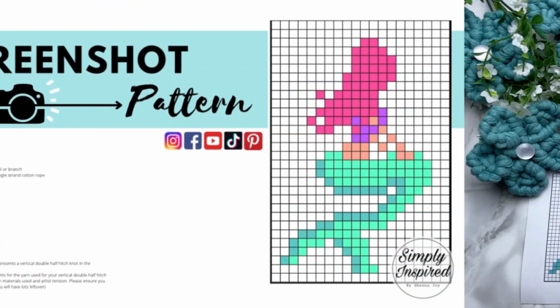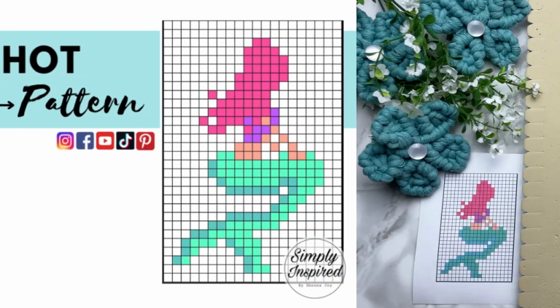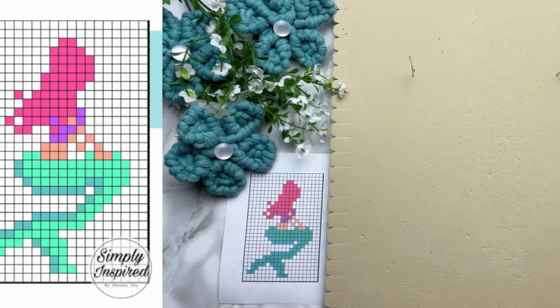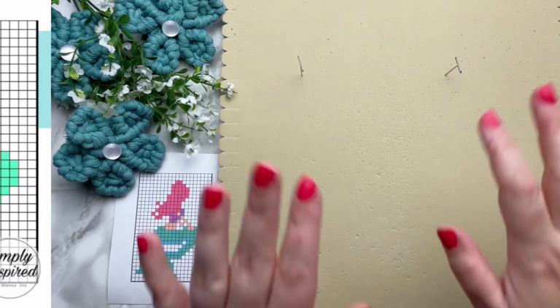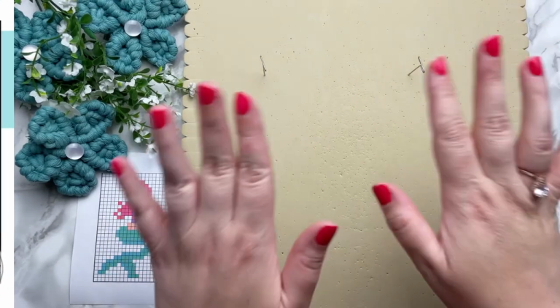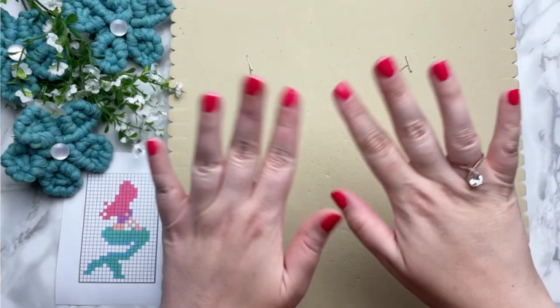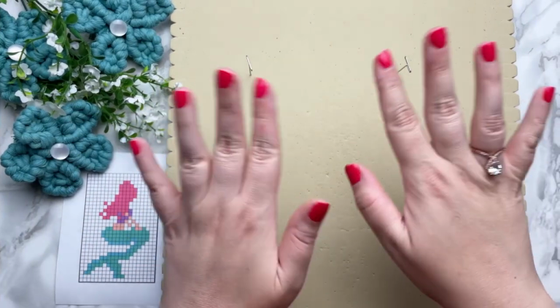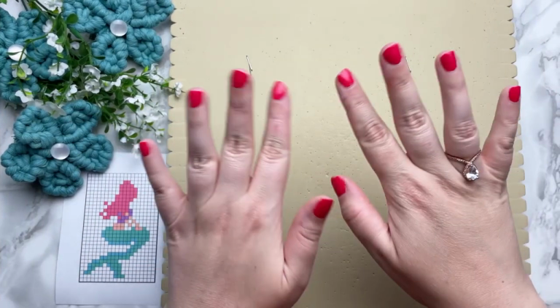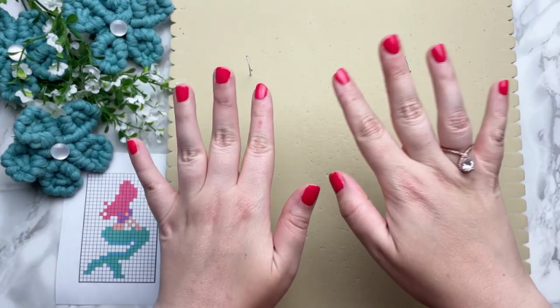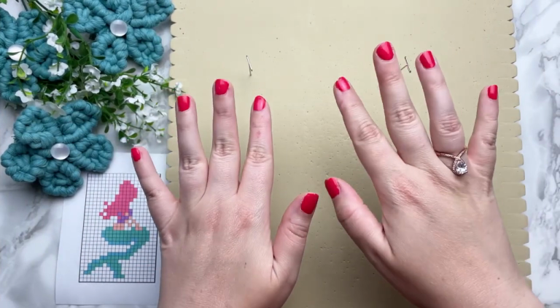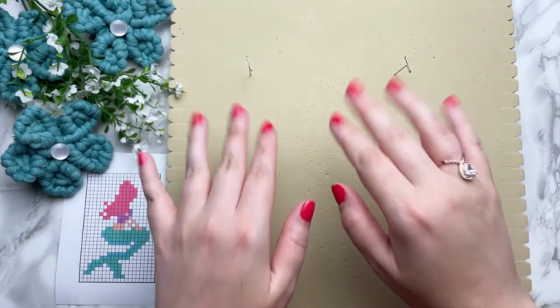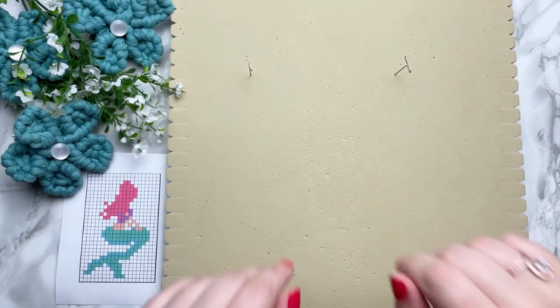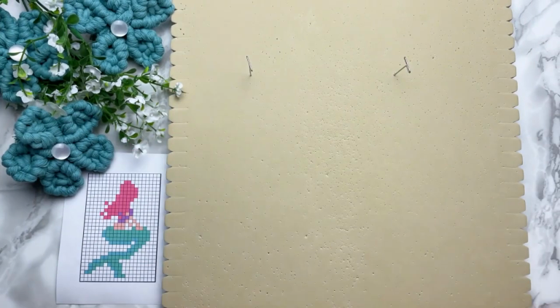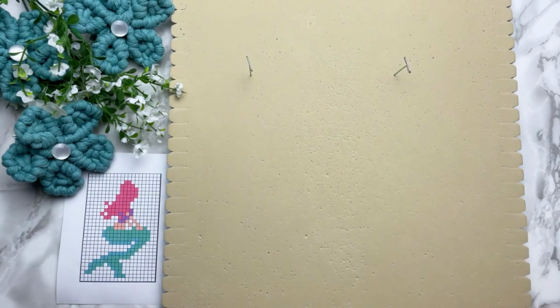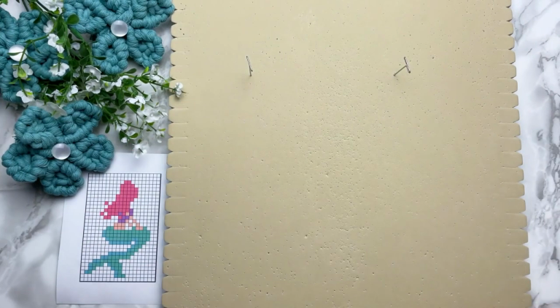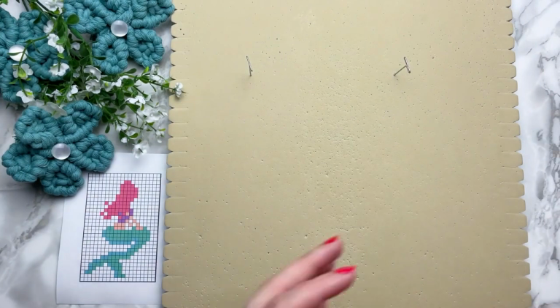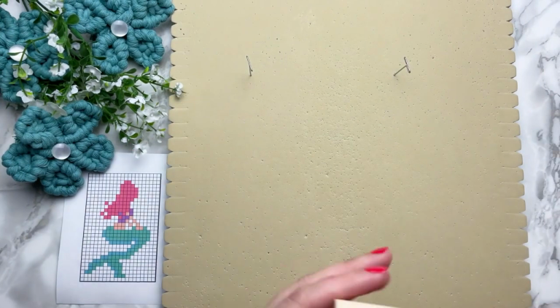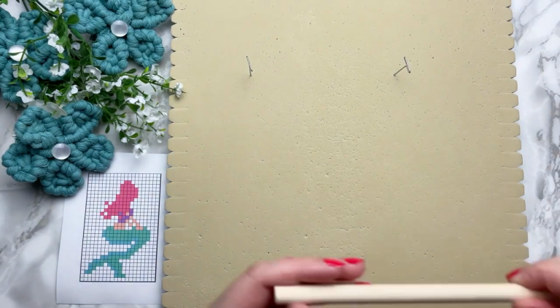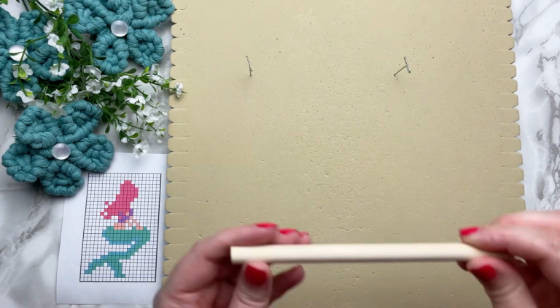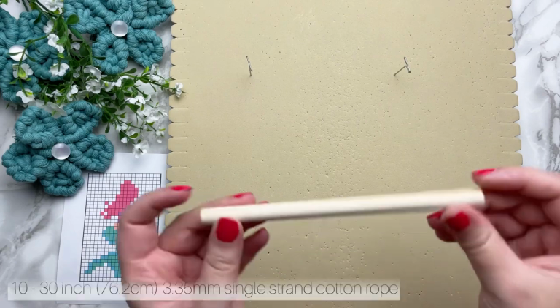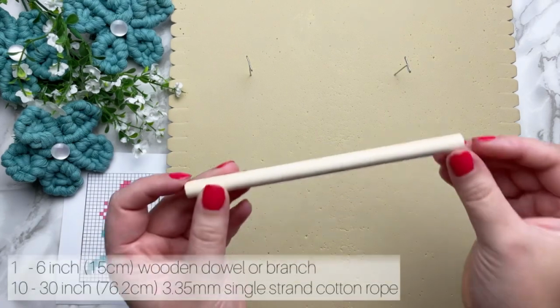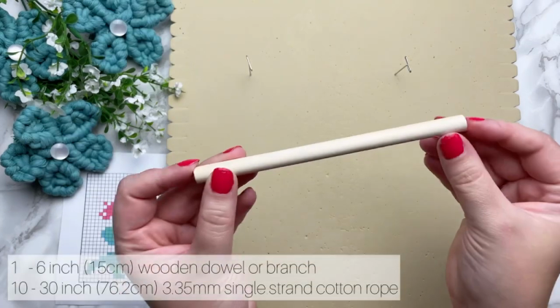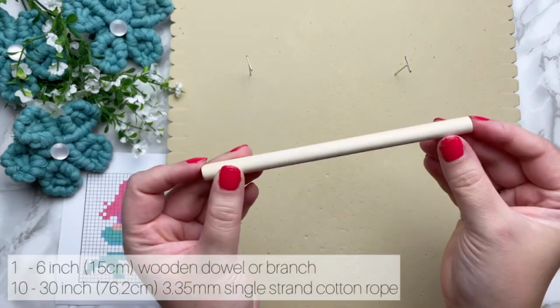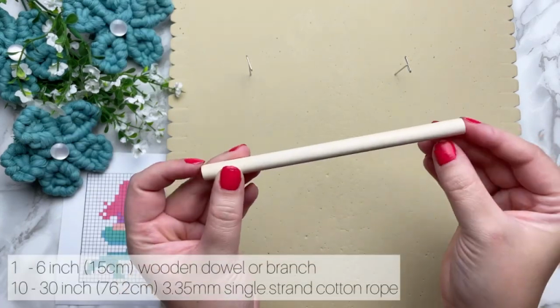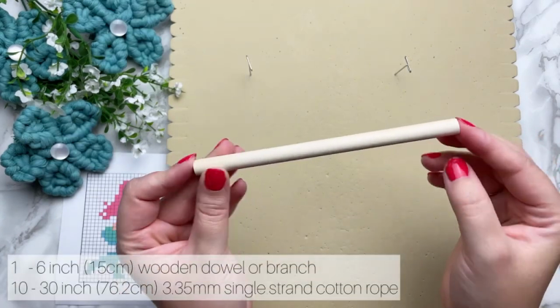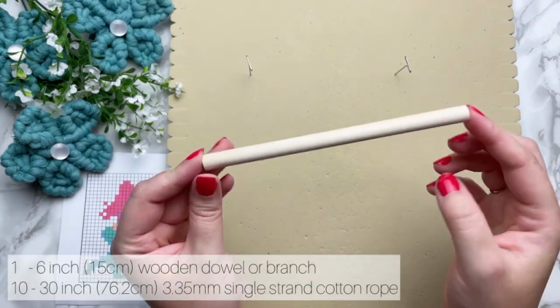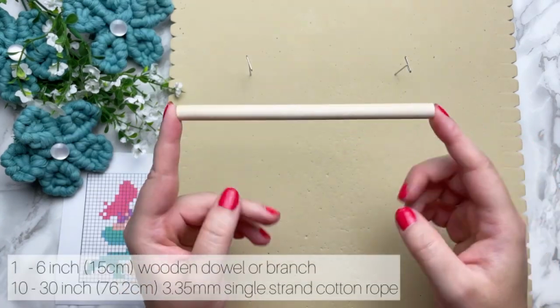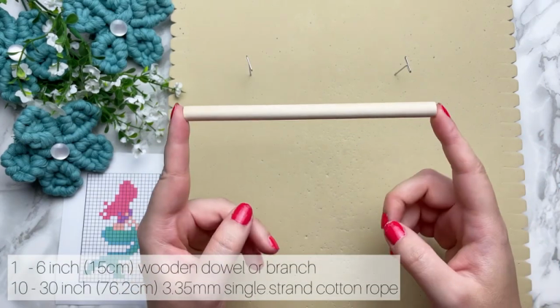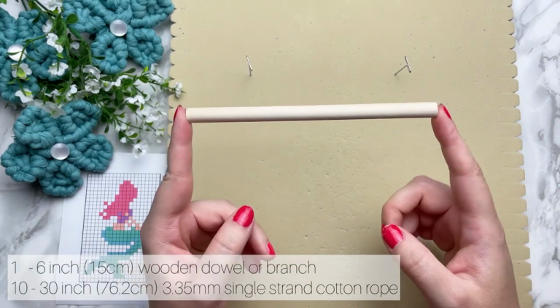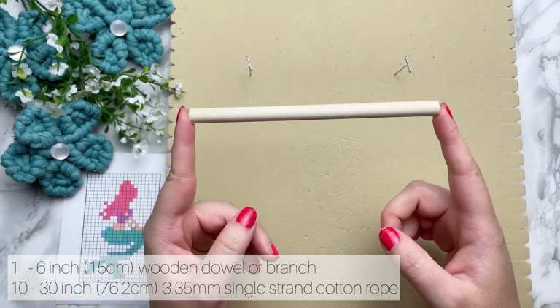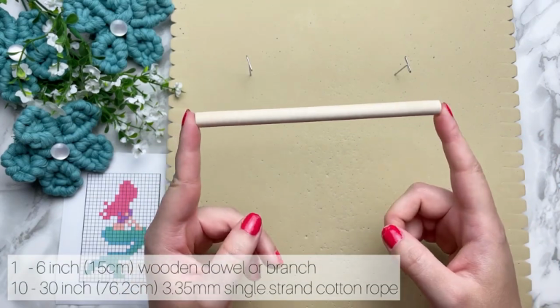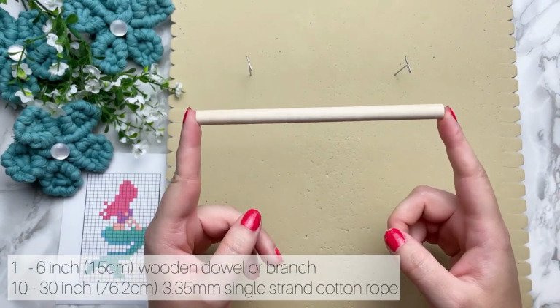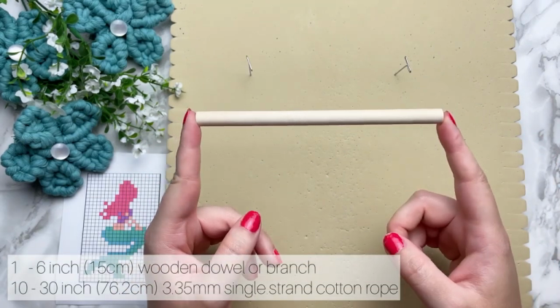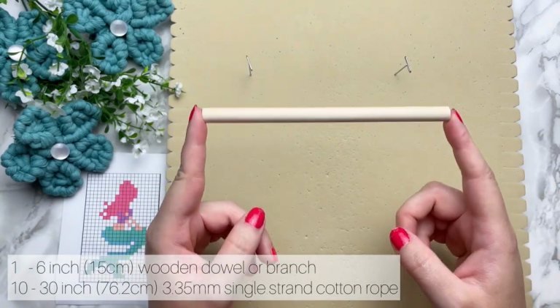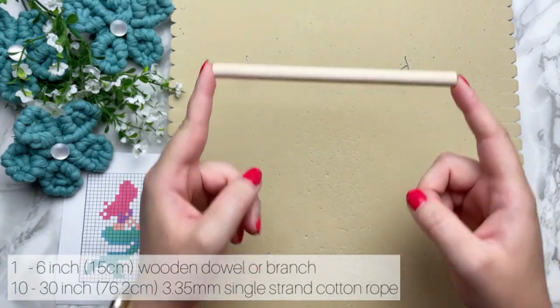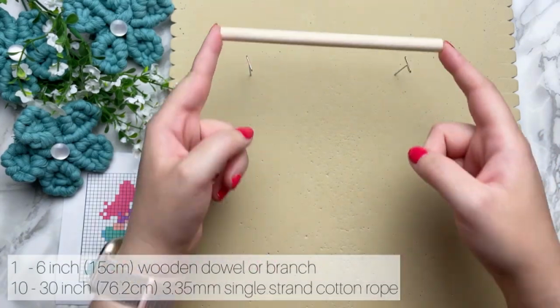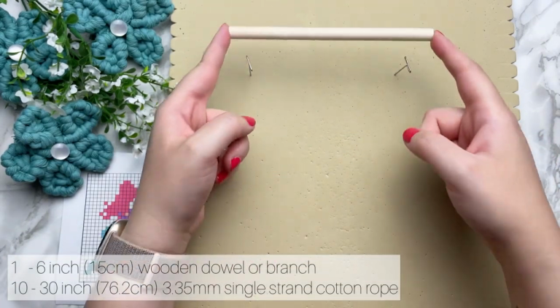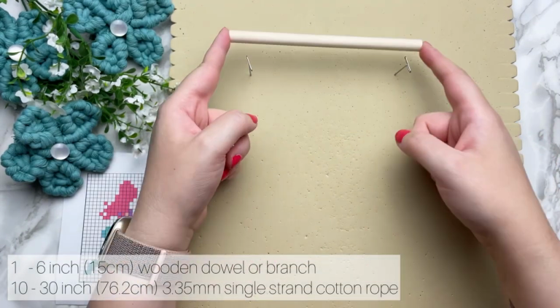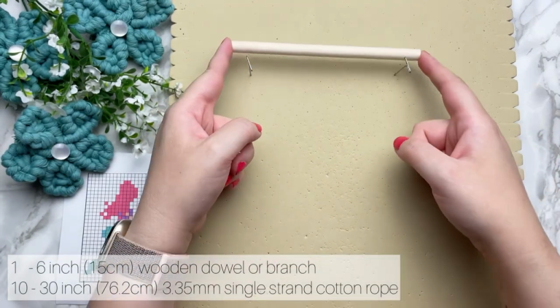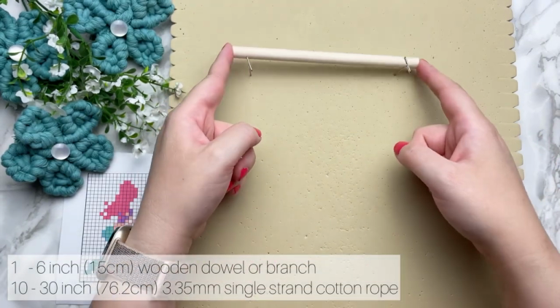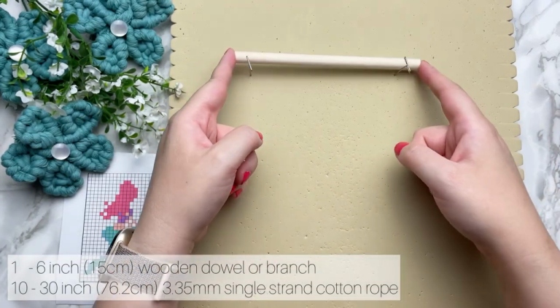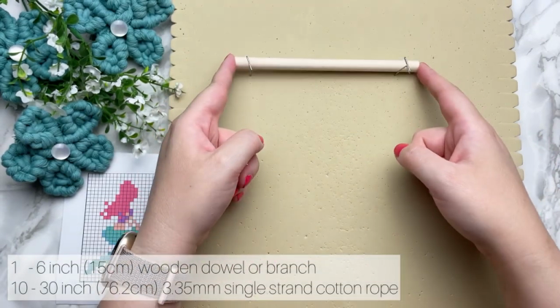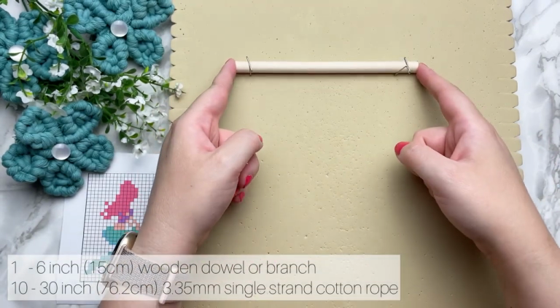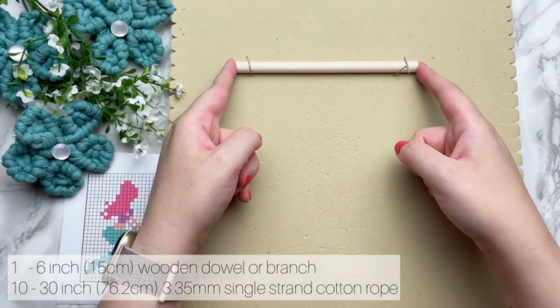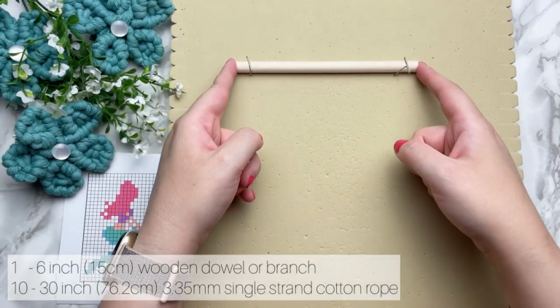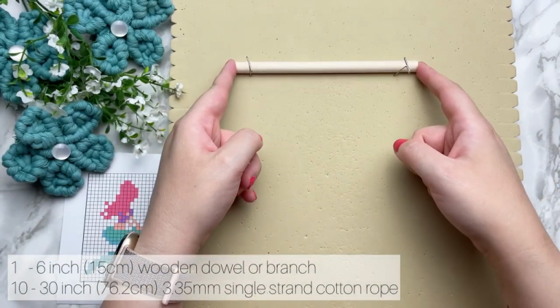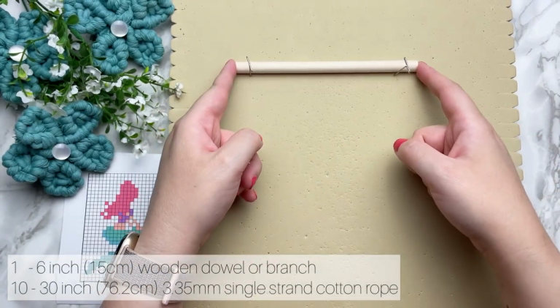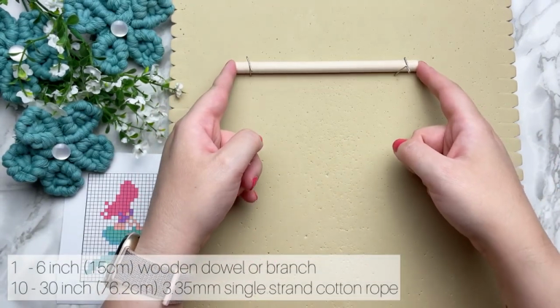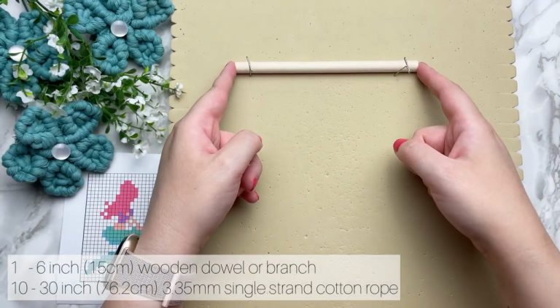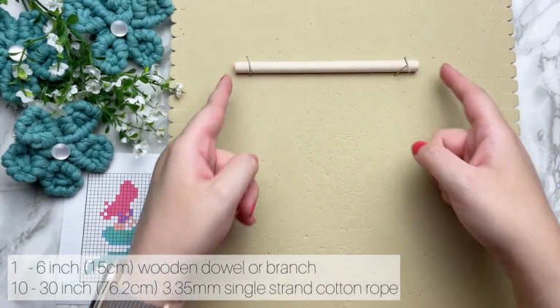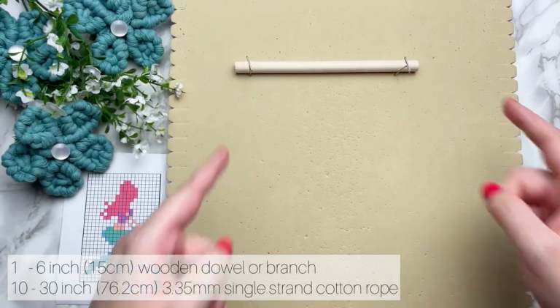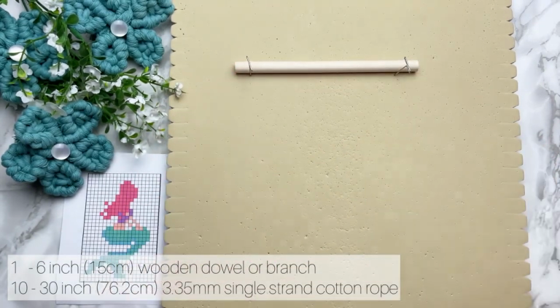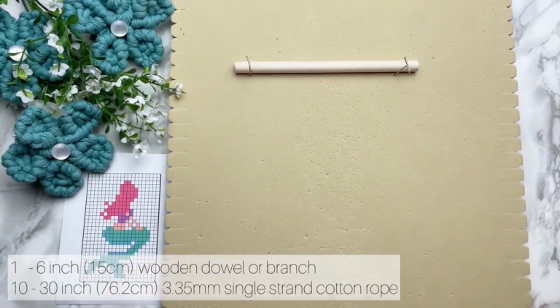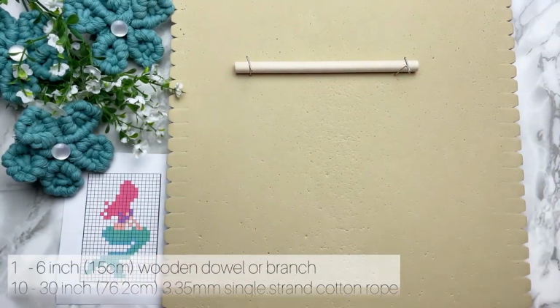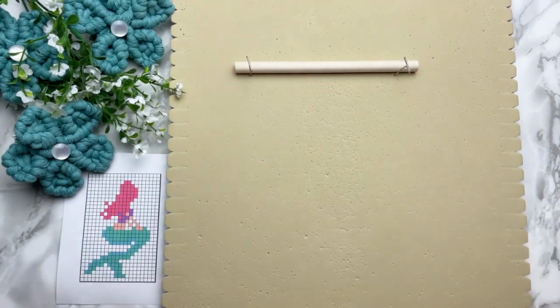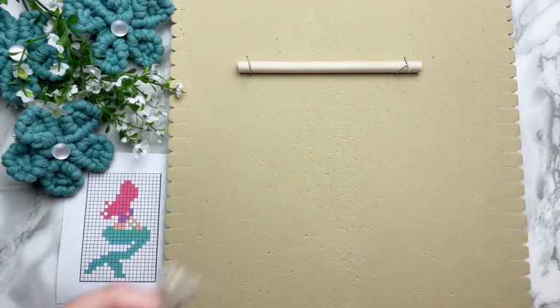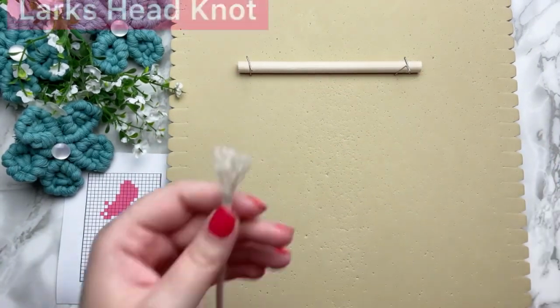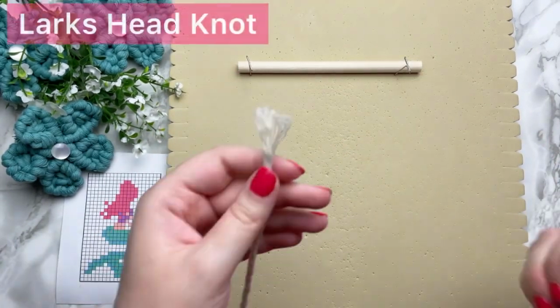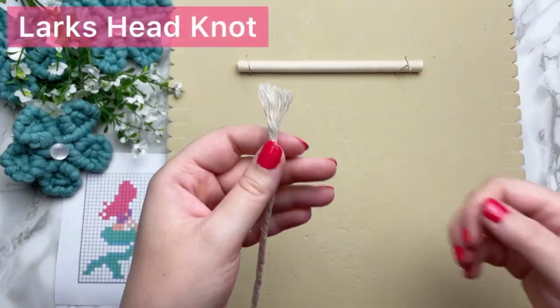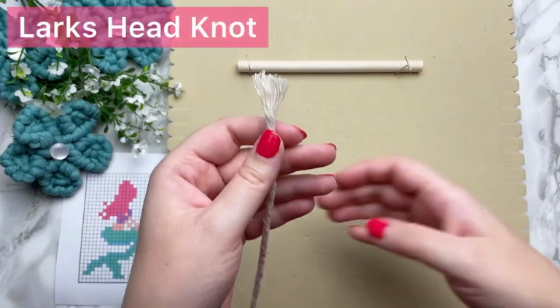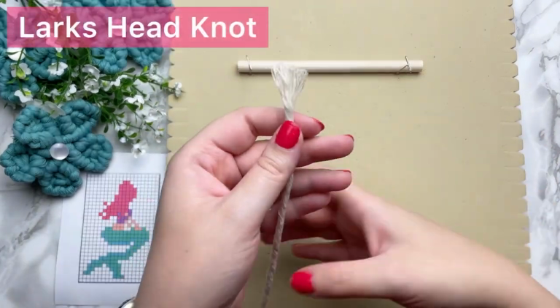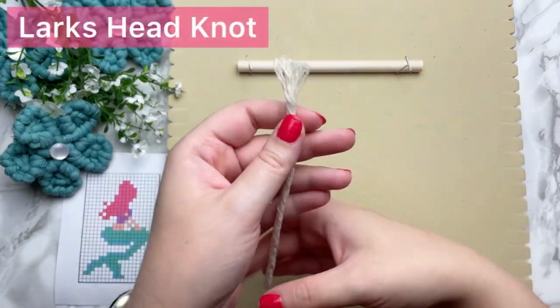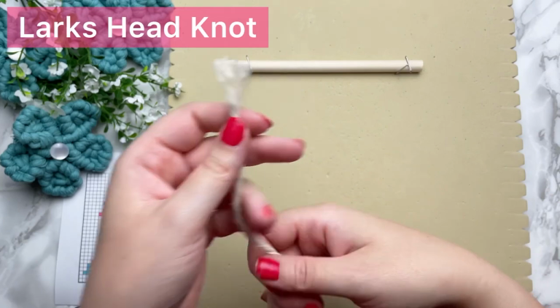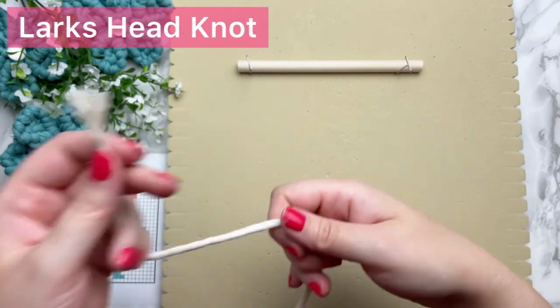Welcome back! Let's get started right away. On a 6-inch wooden dowel, we're going to attach all 10 cords using a lark's head knot.